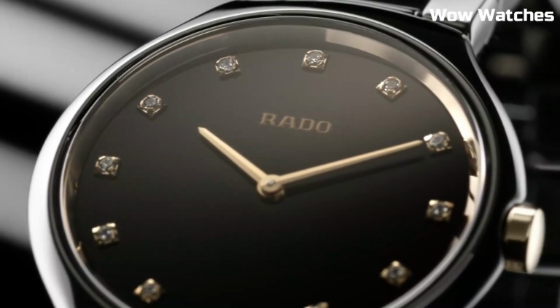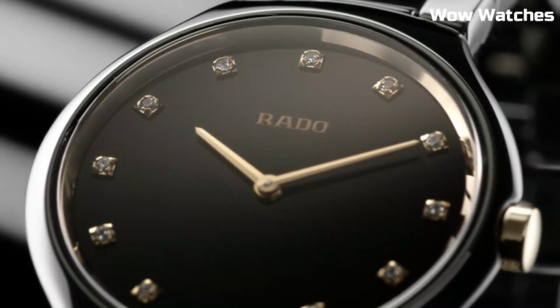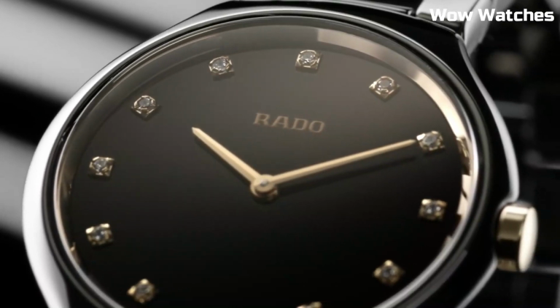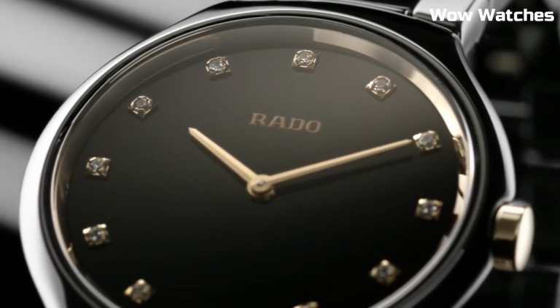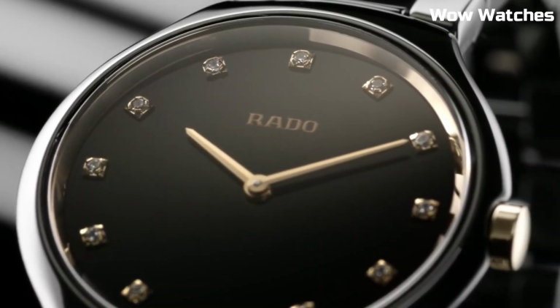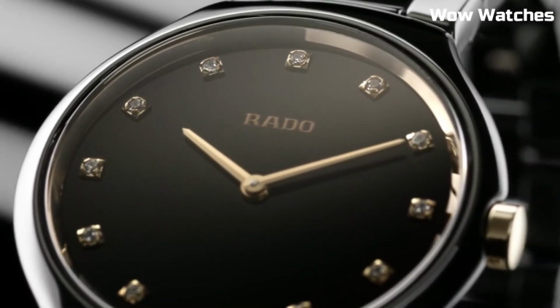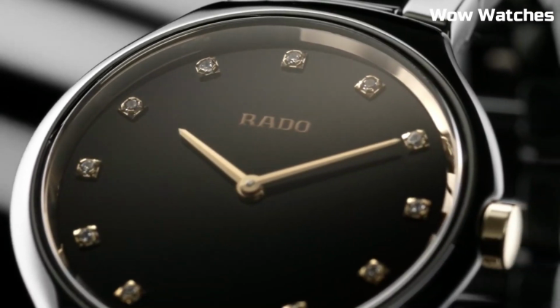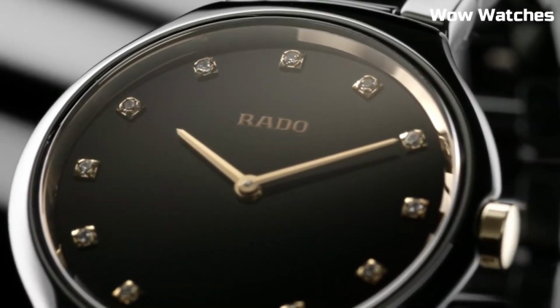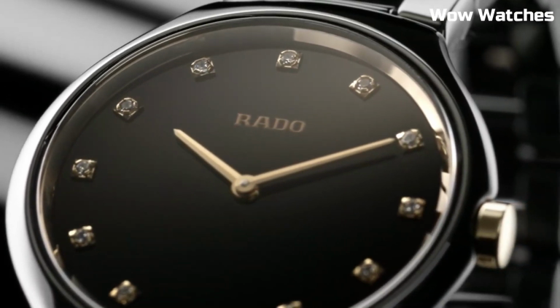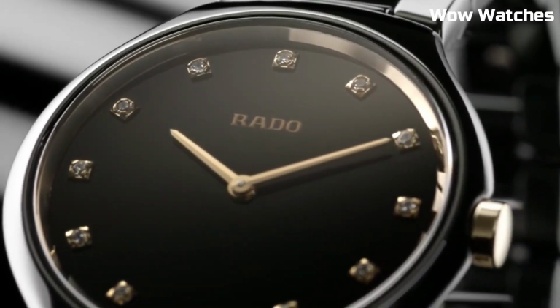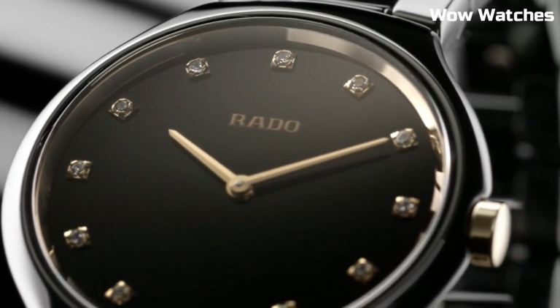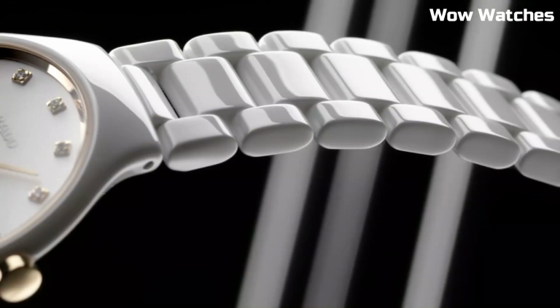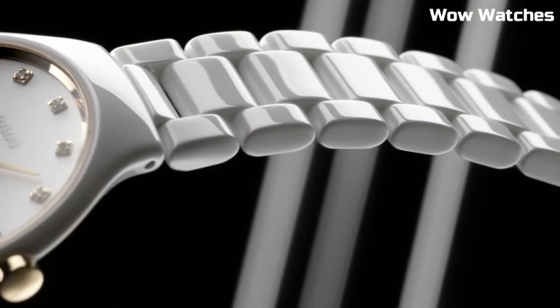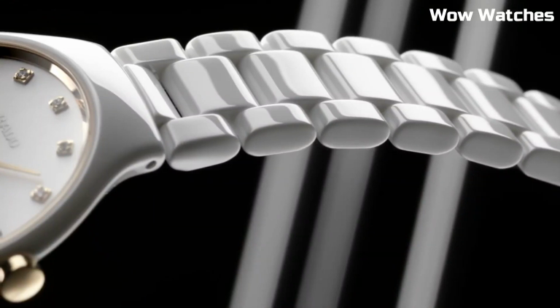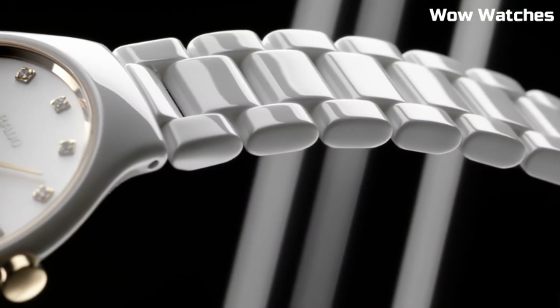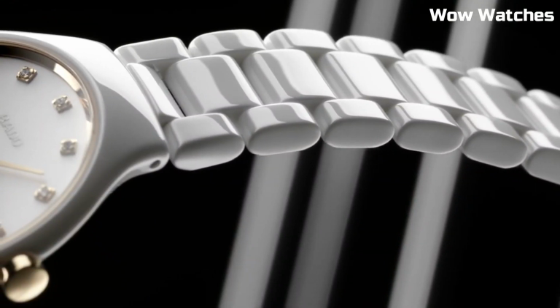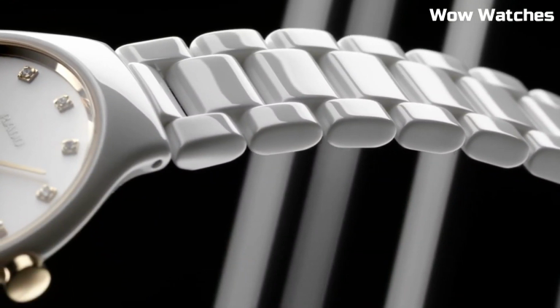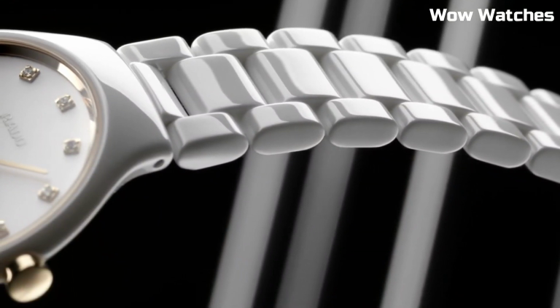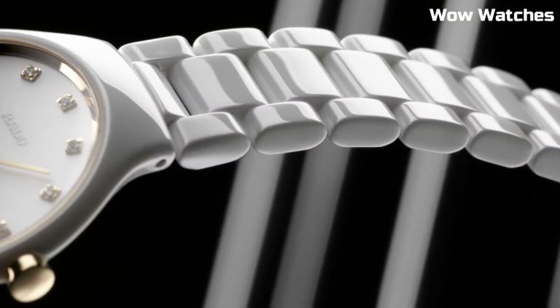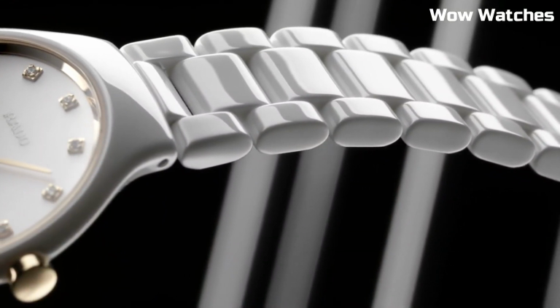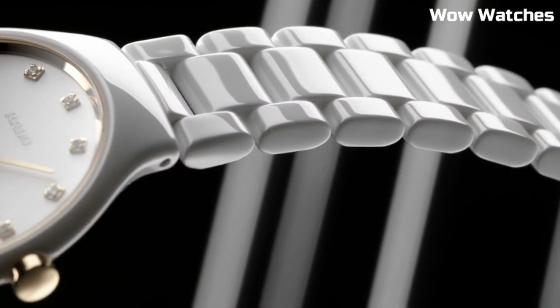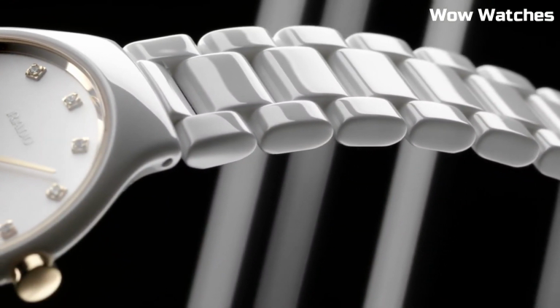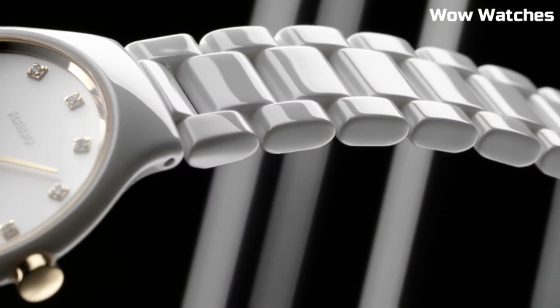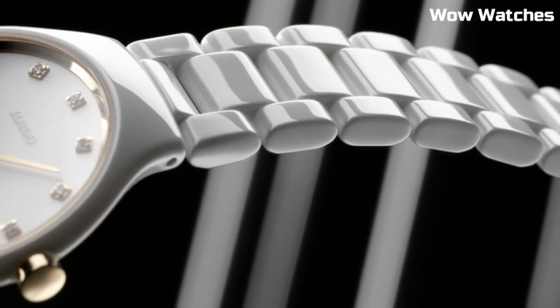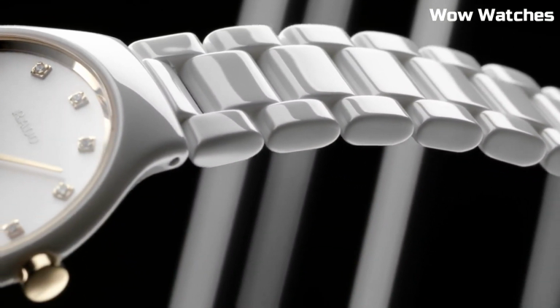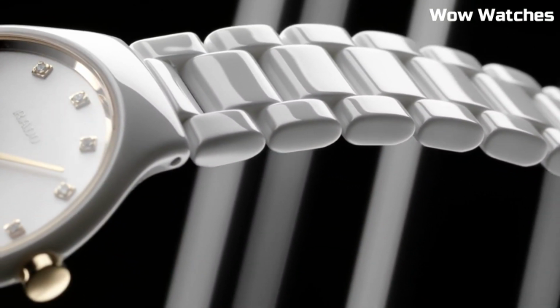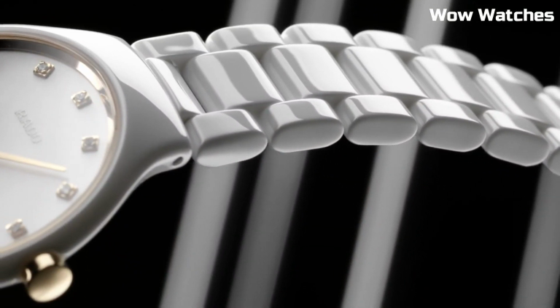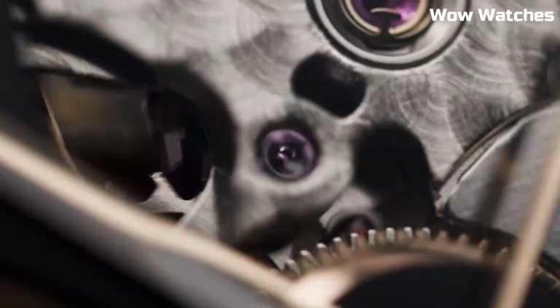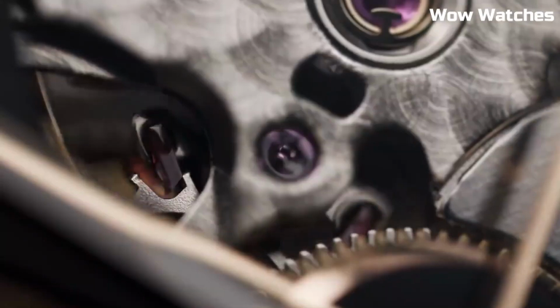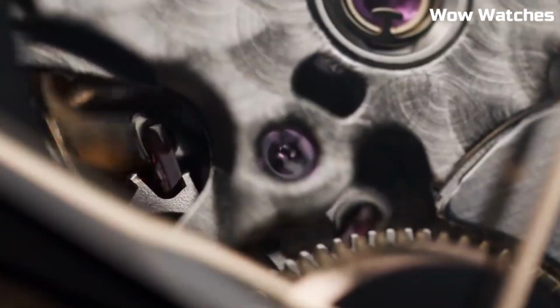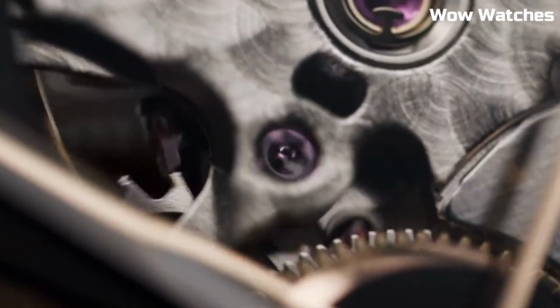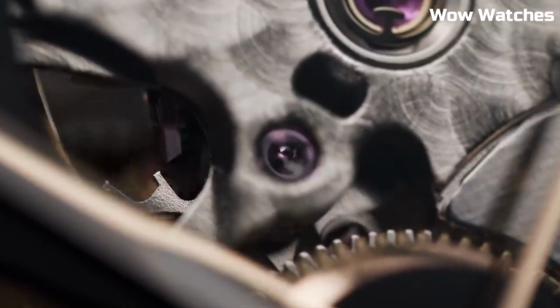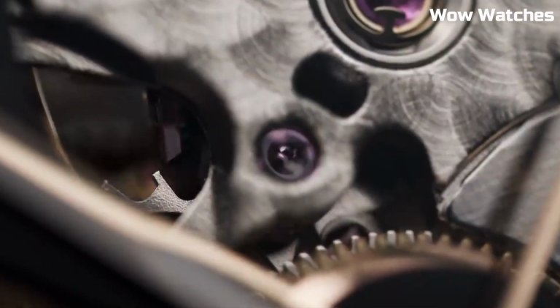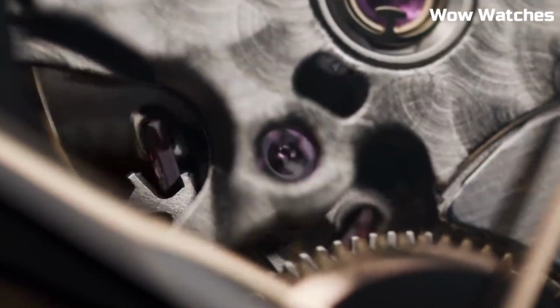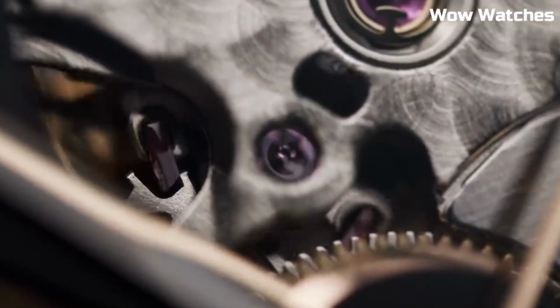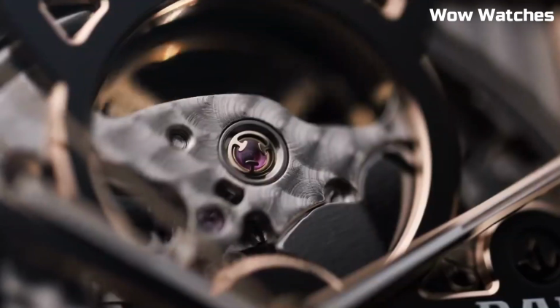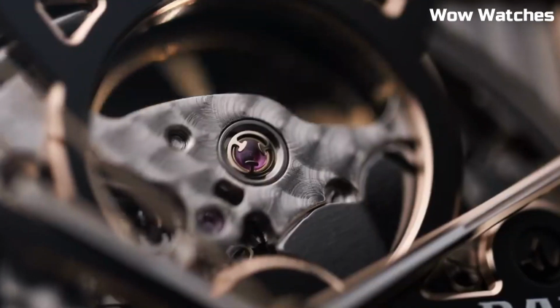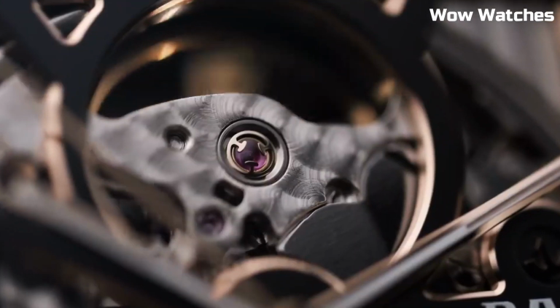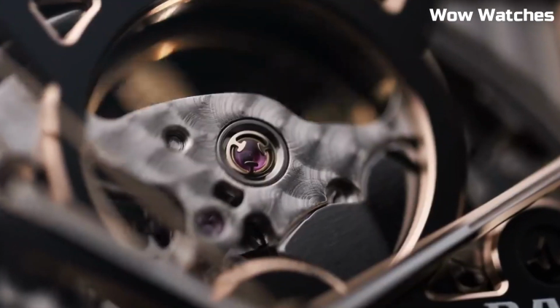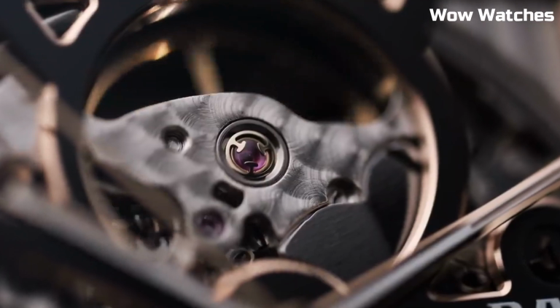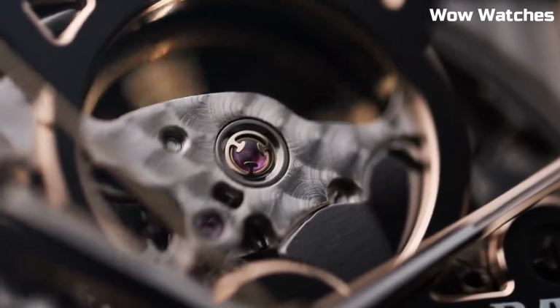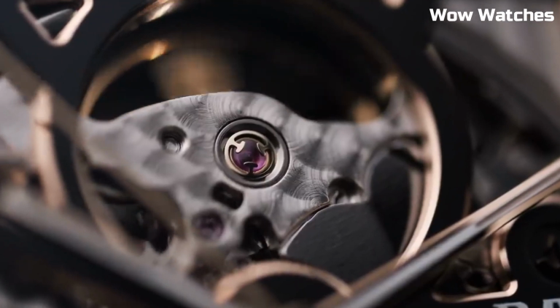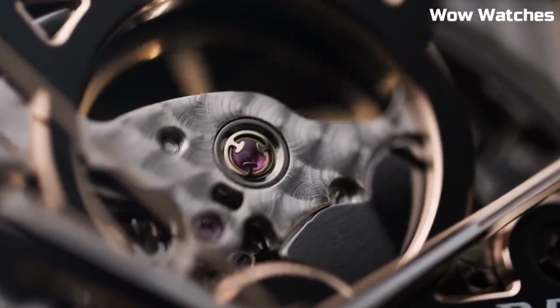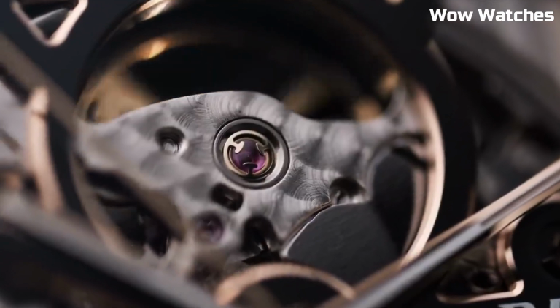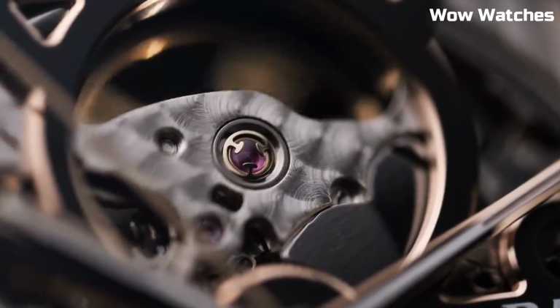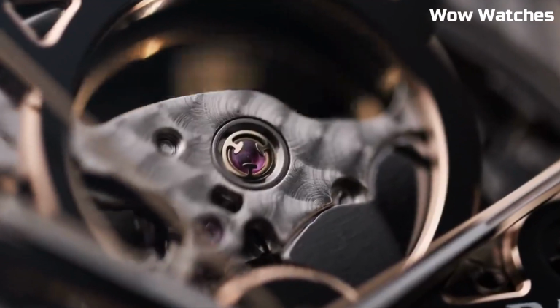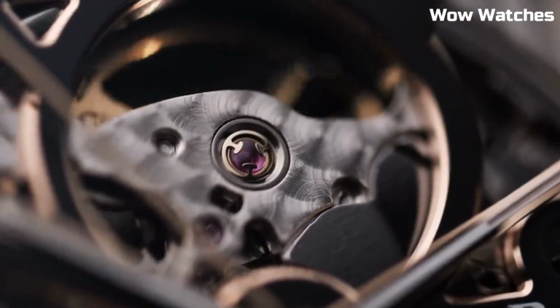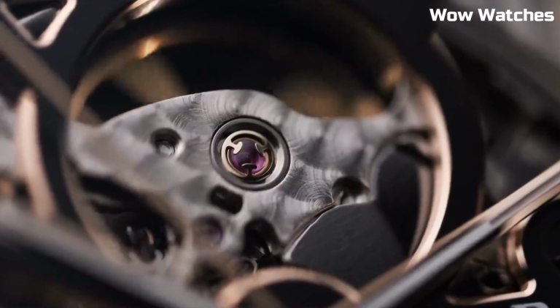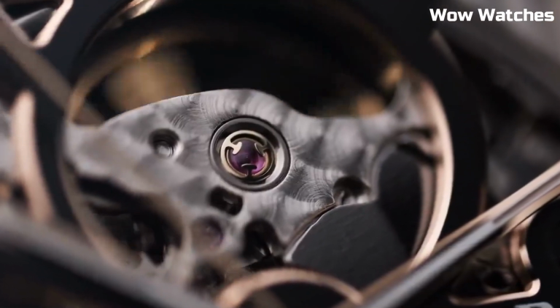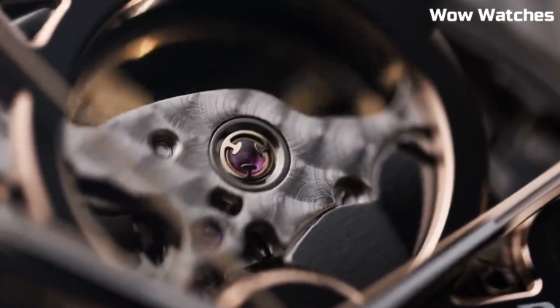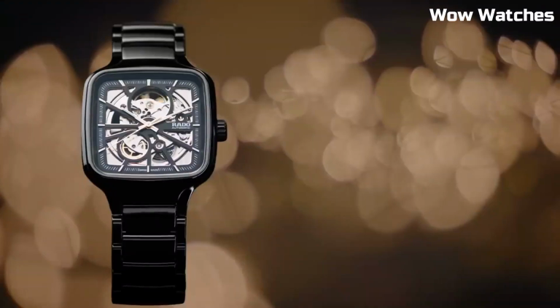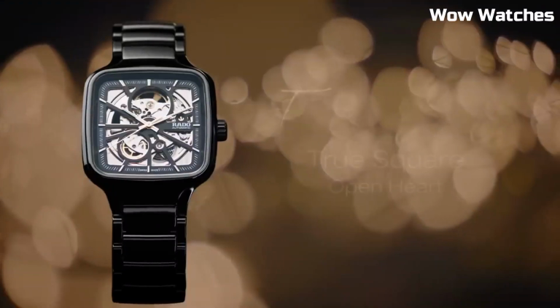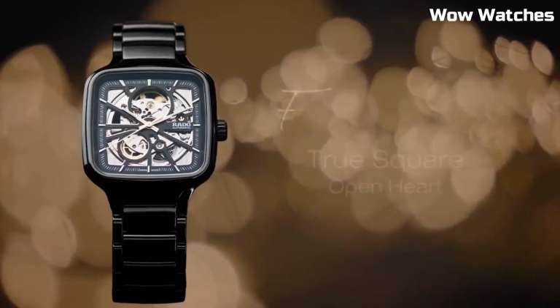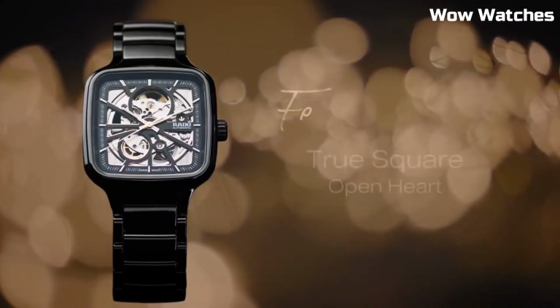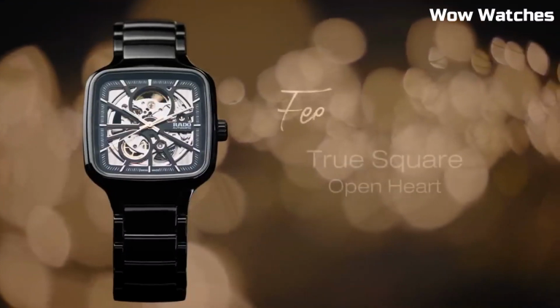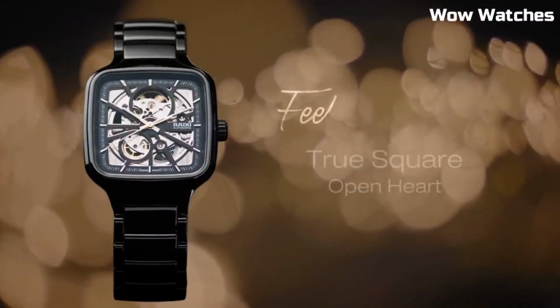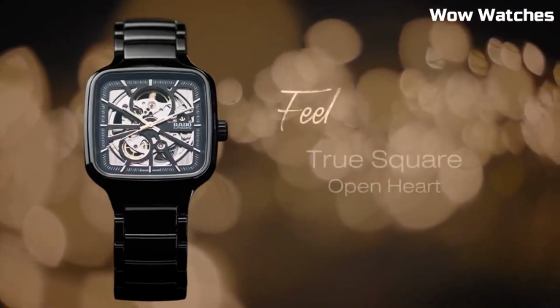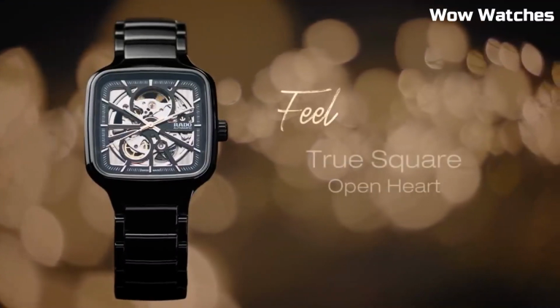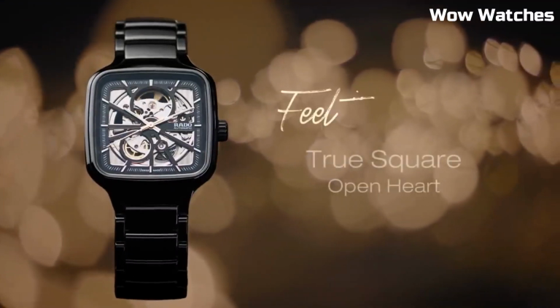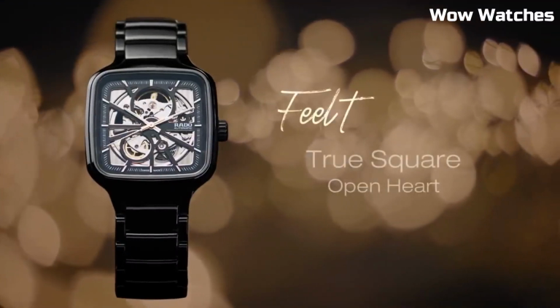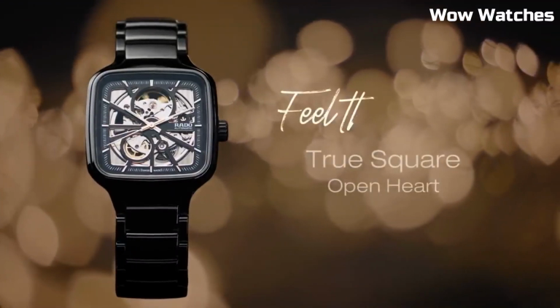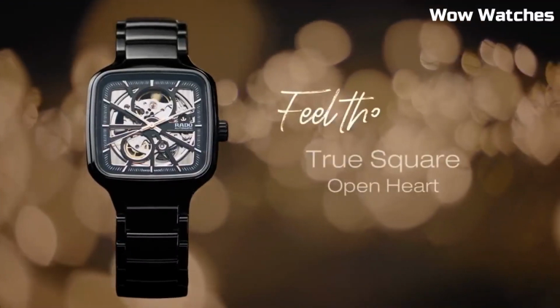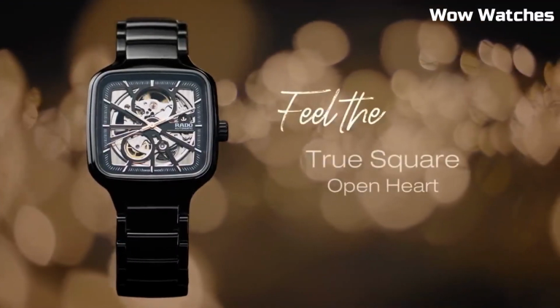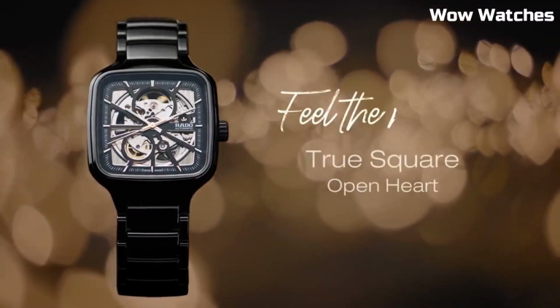Hello everyone! Are you looking for the best Rado watches for men? These are the best Rado watches we've found so far.